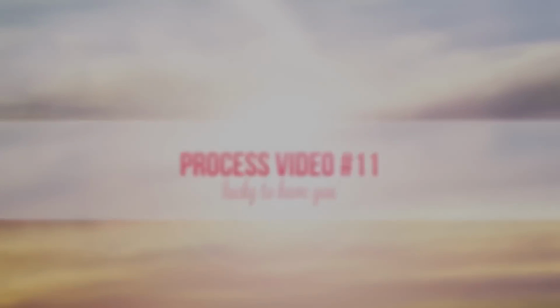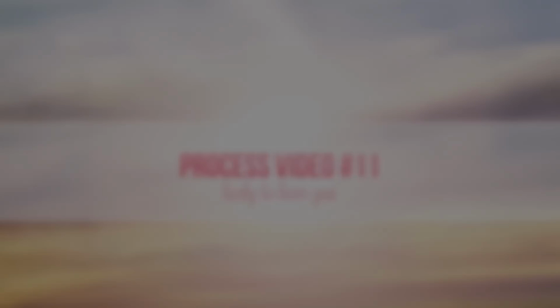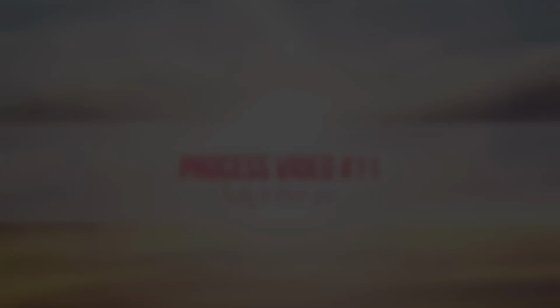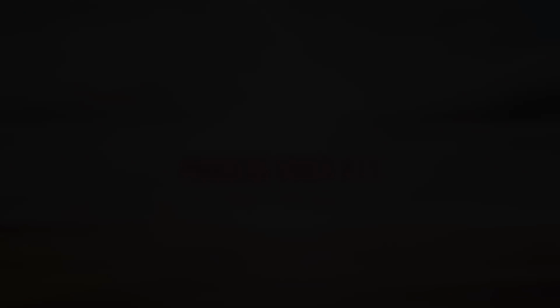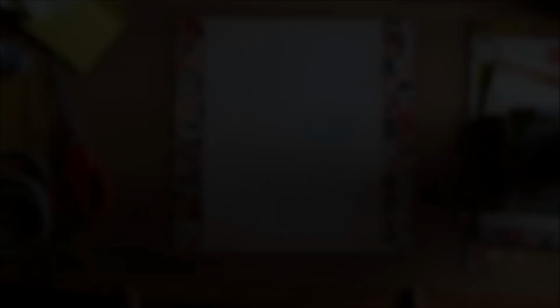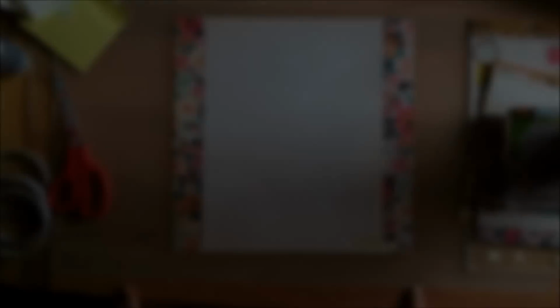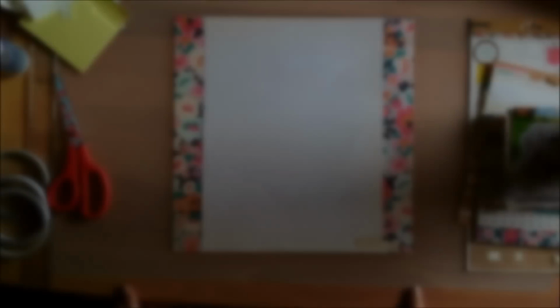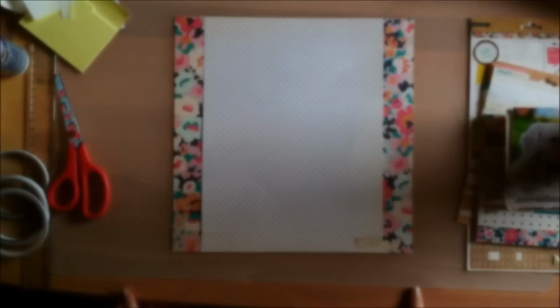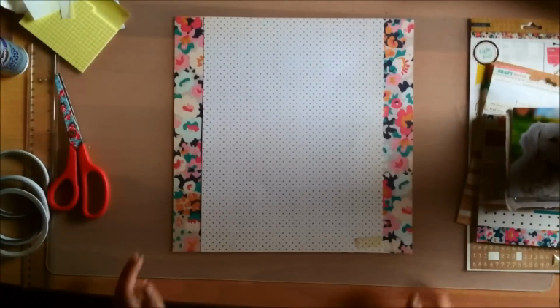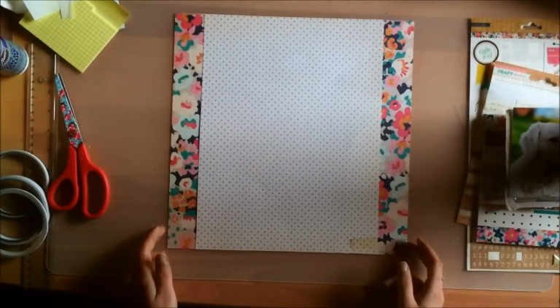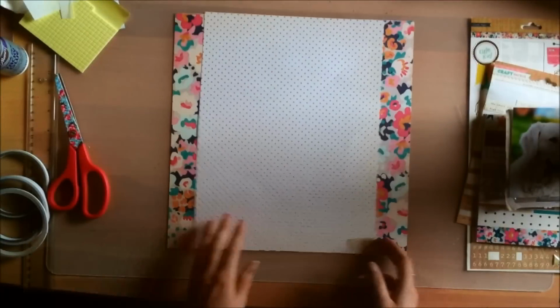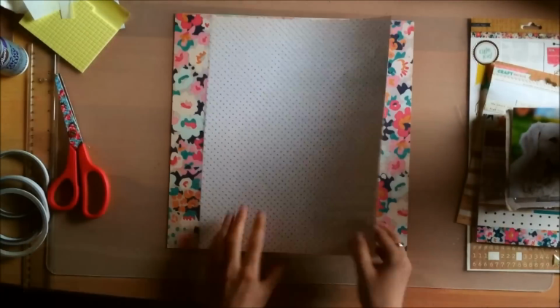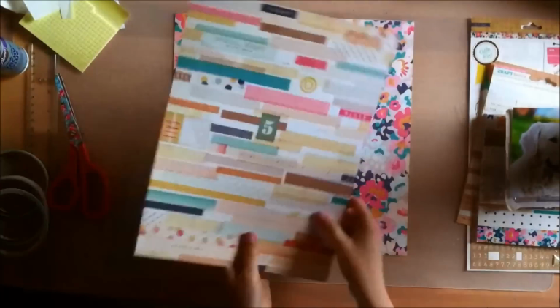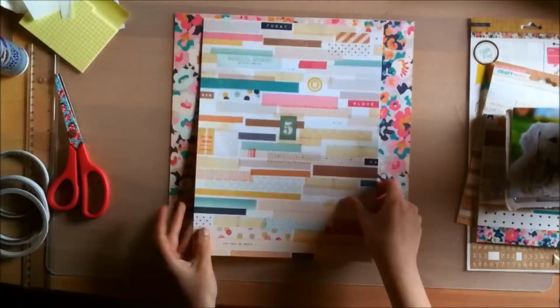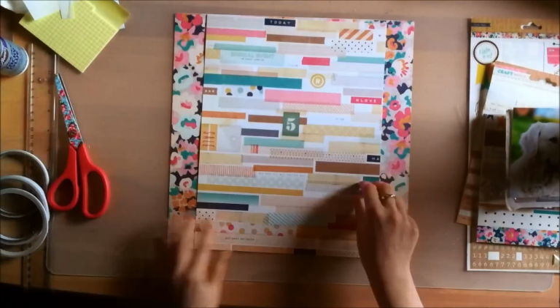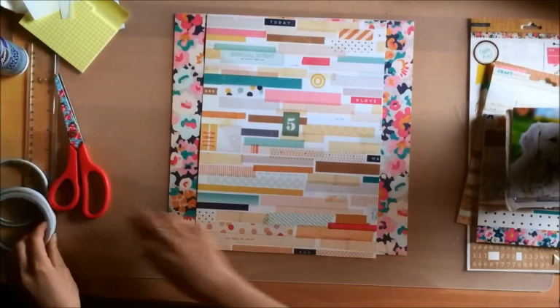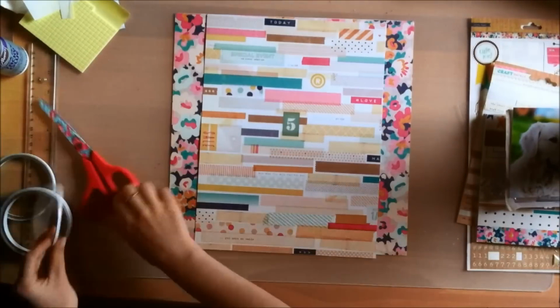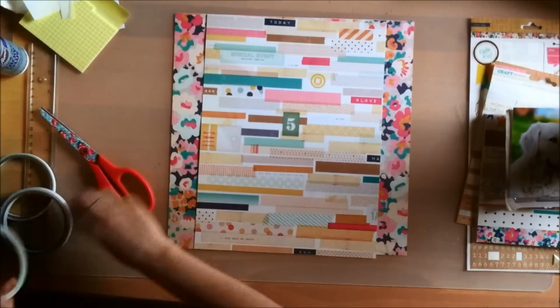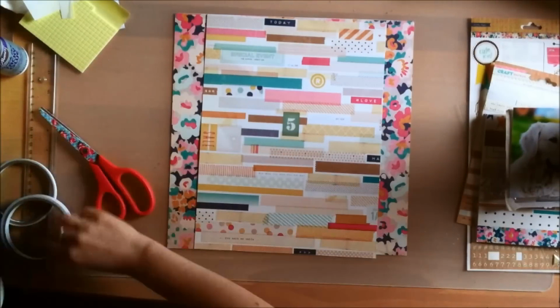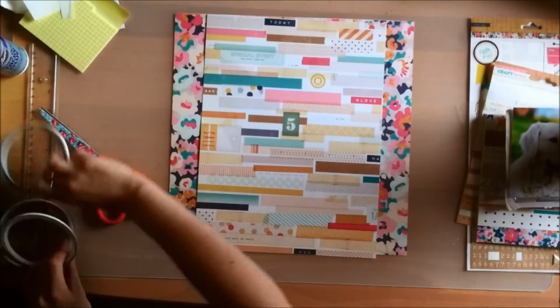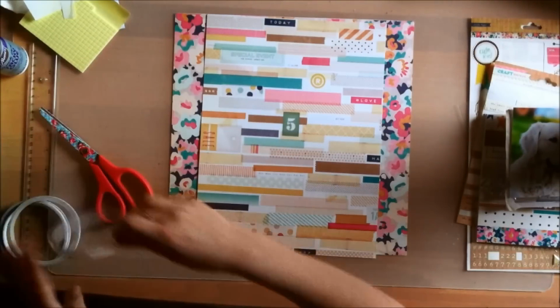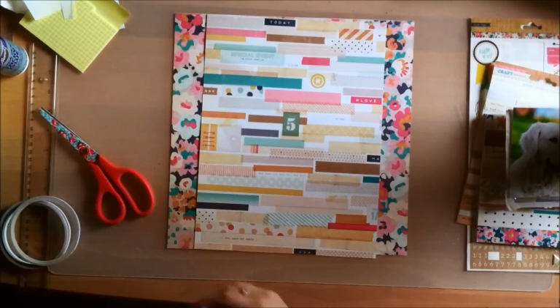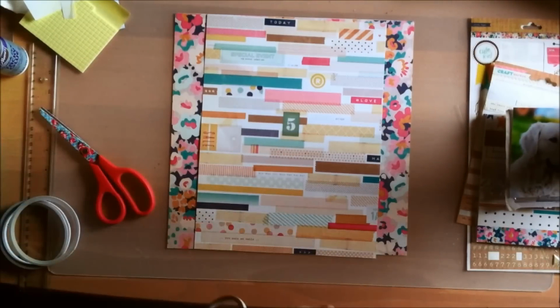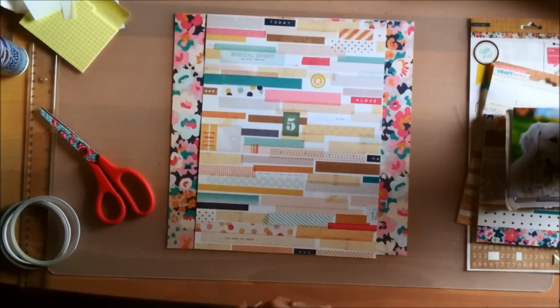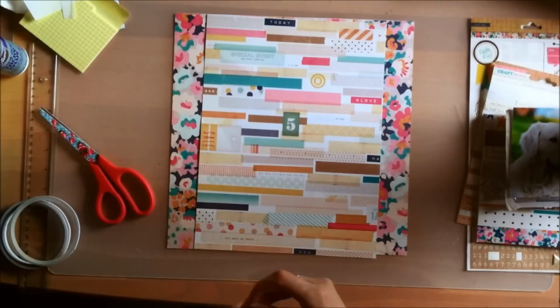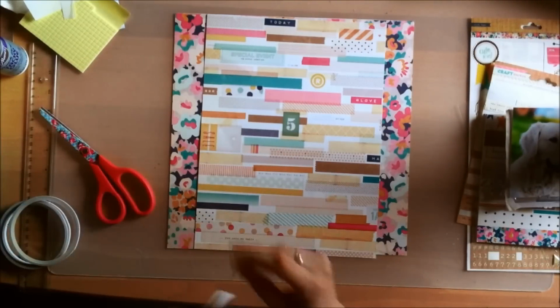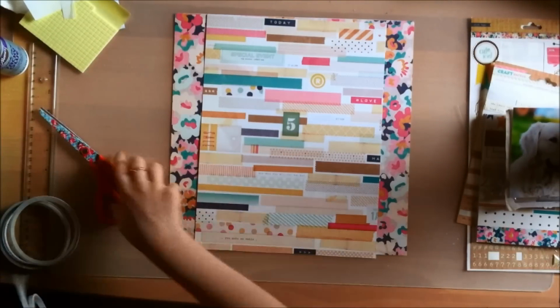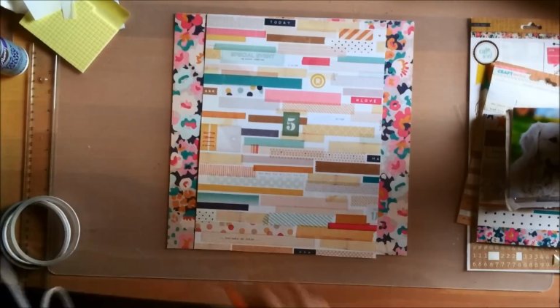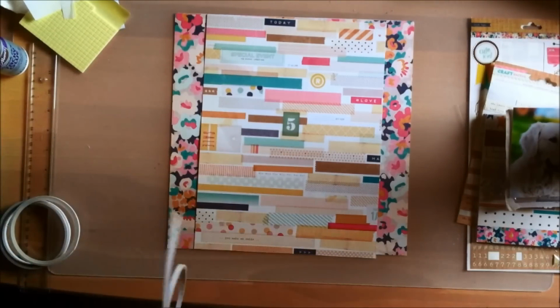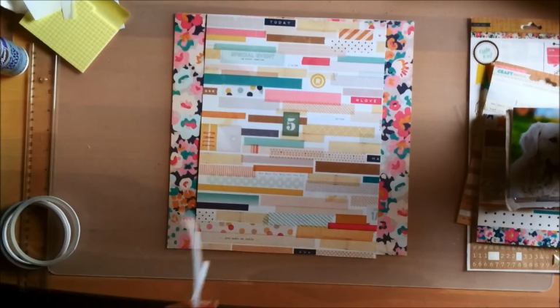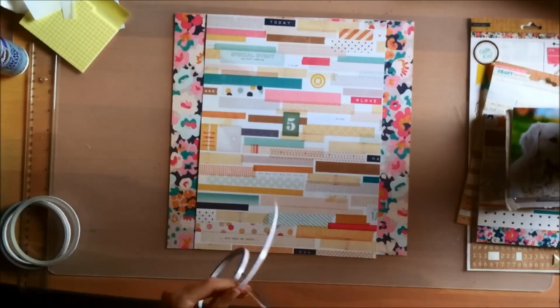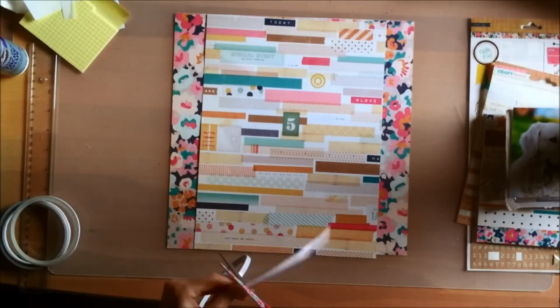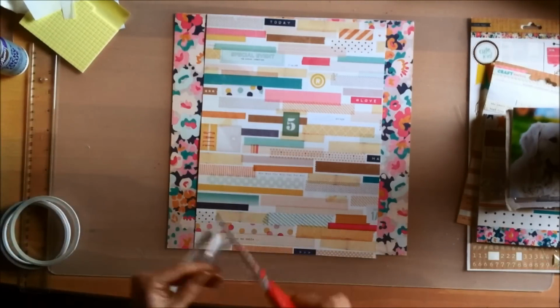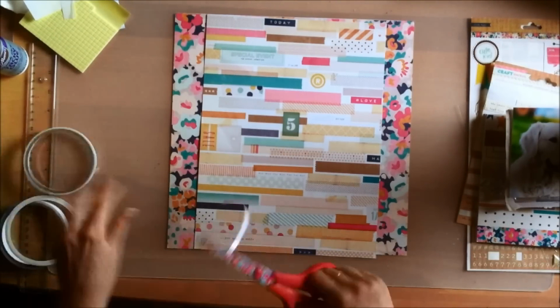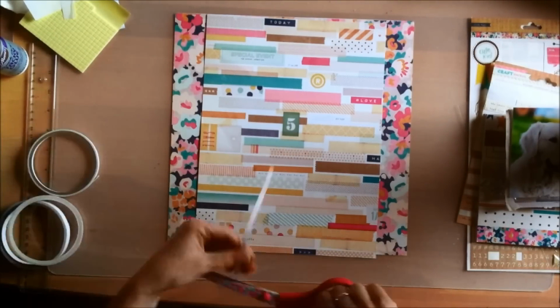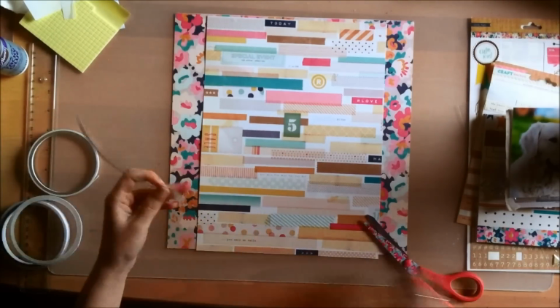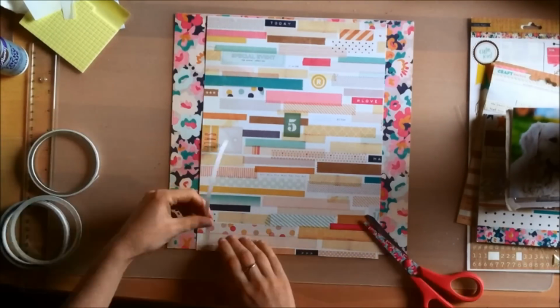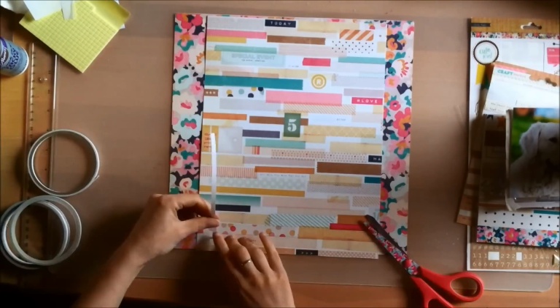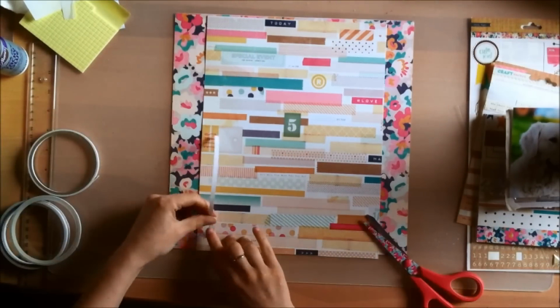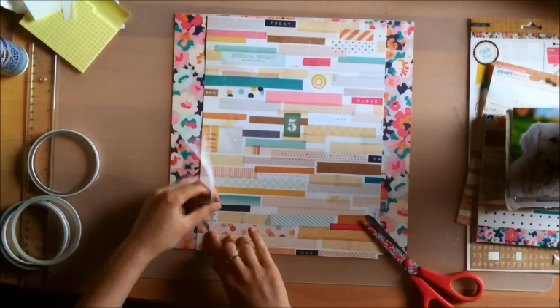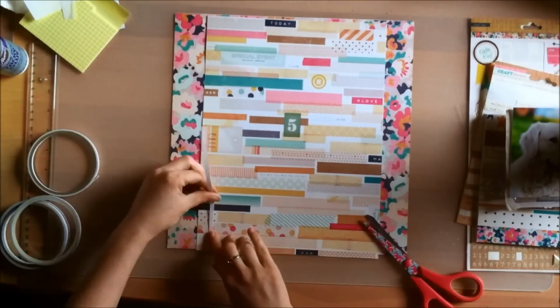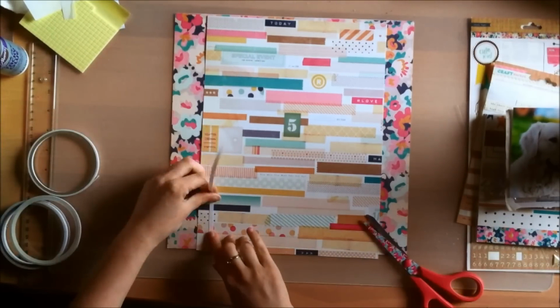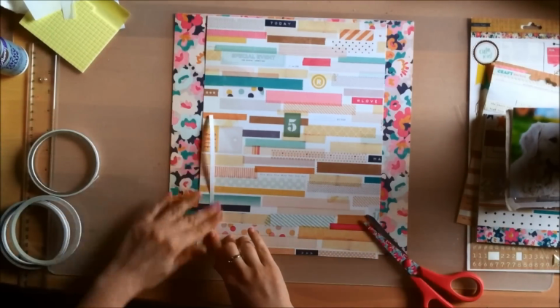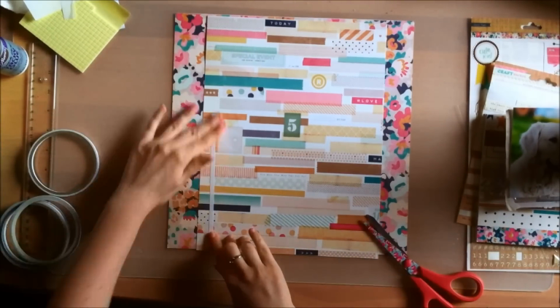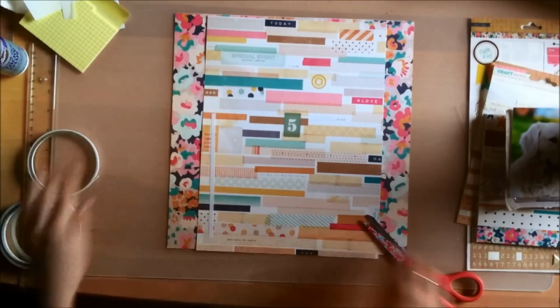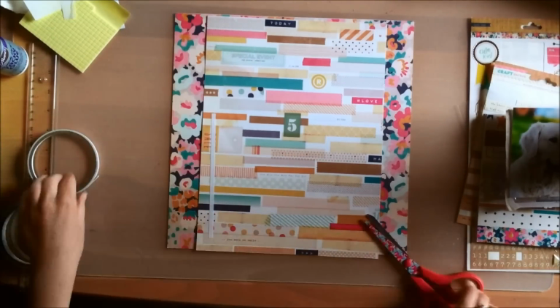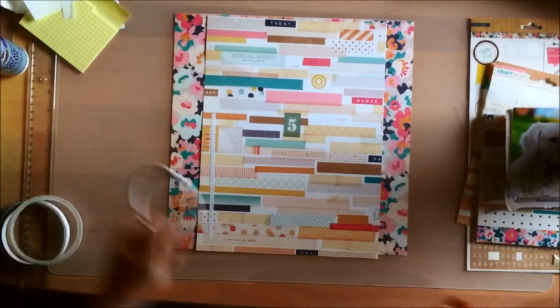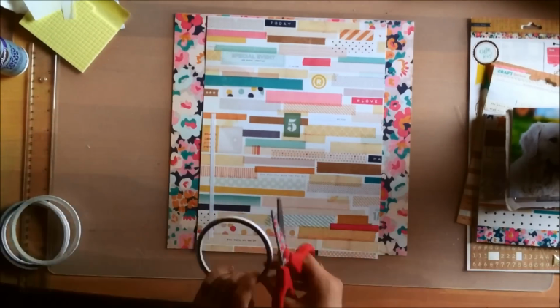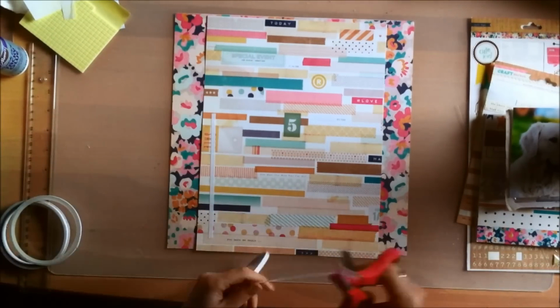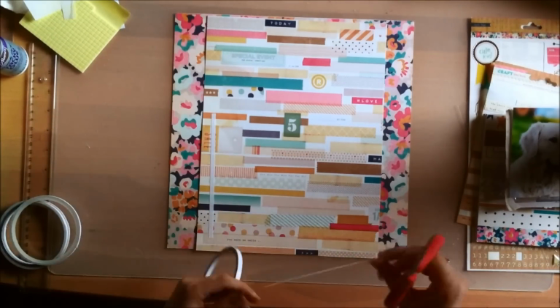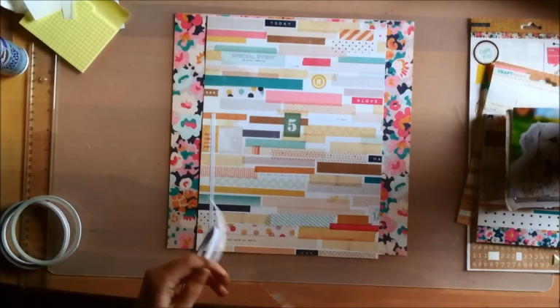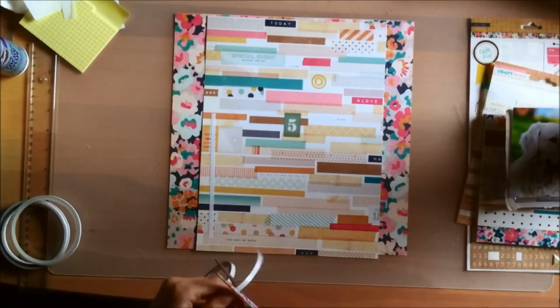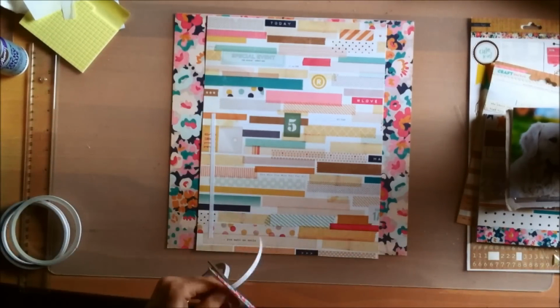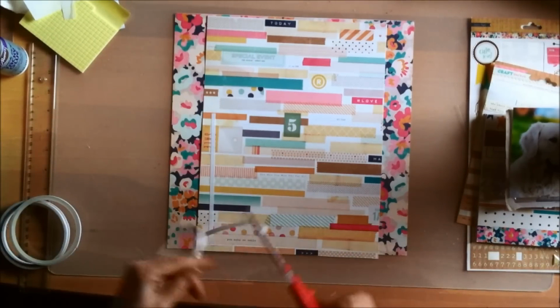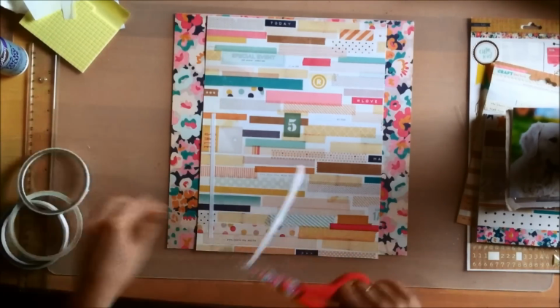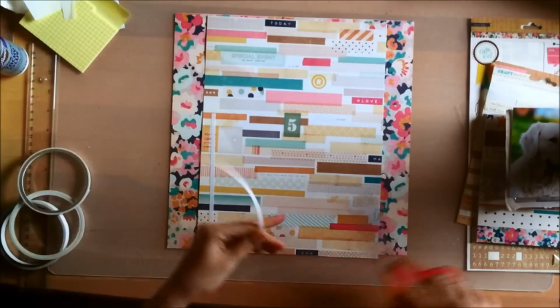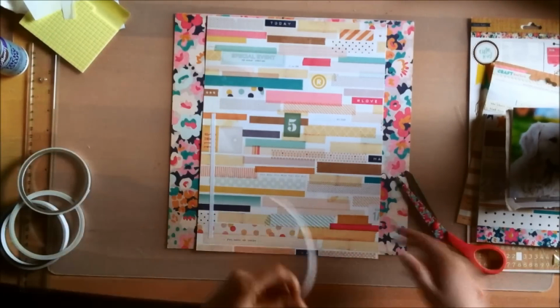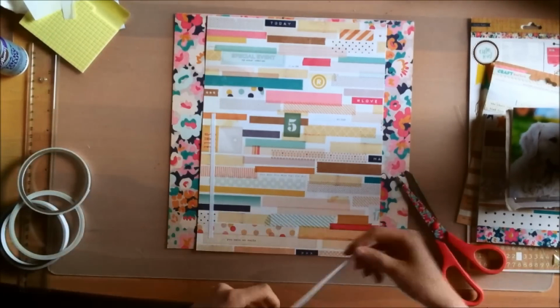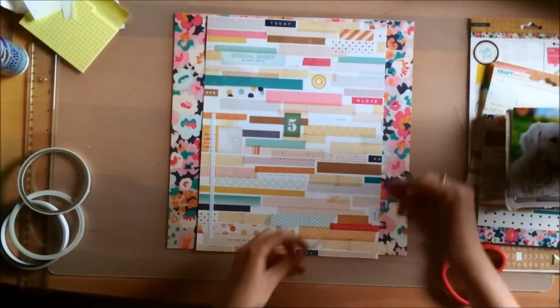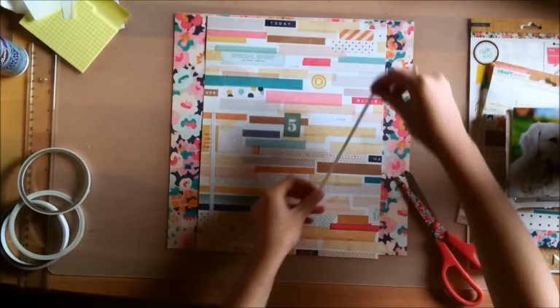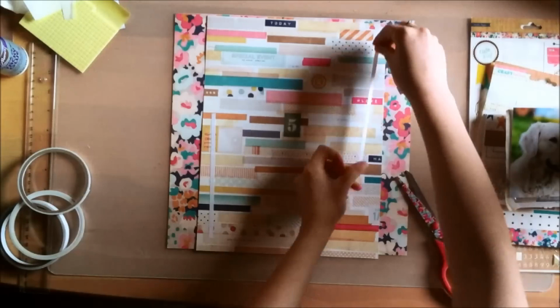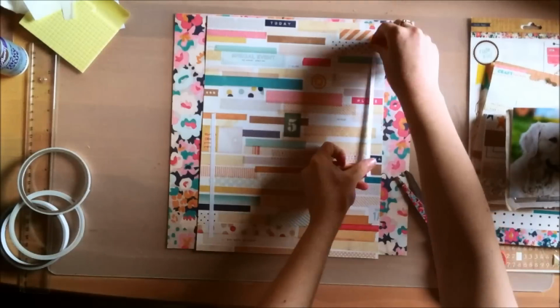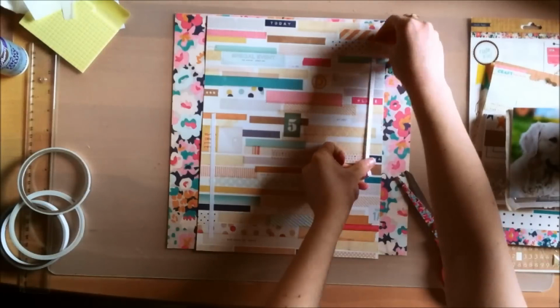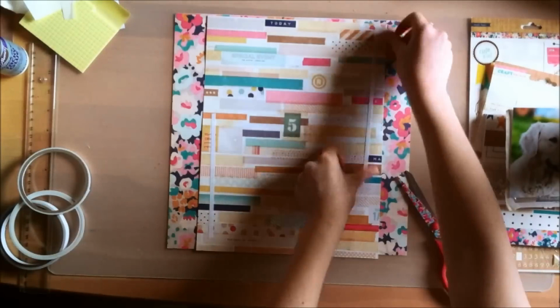Hey guys, it's Claudia here and welcome back to another process video. For today's layout I'm using the Craft Market Collection by Crate Paper again.